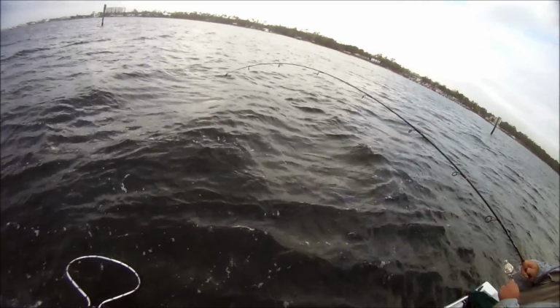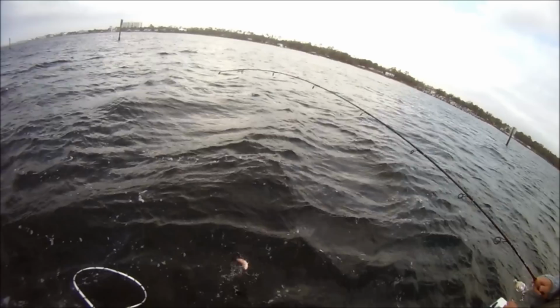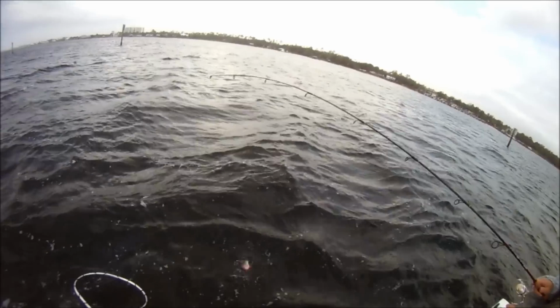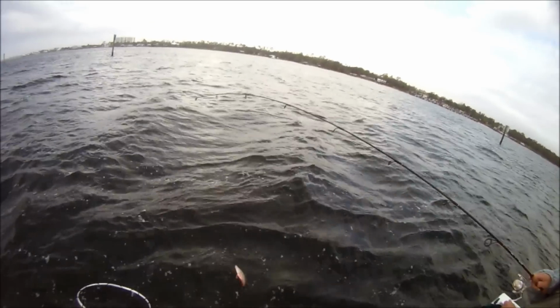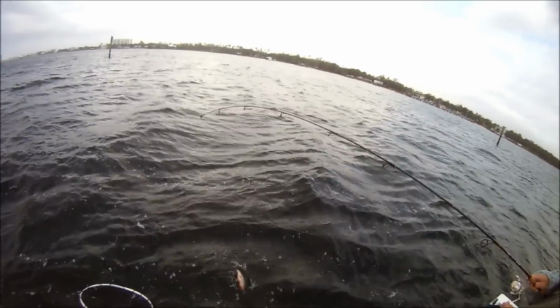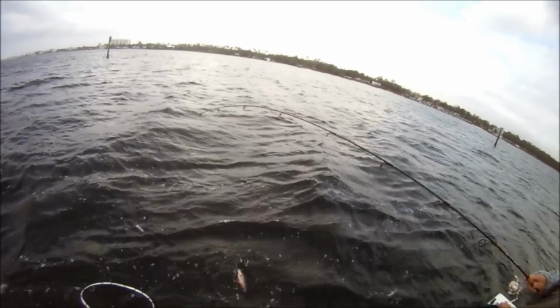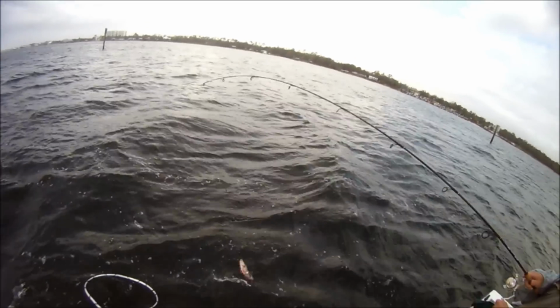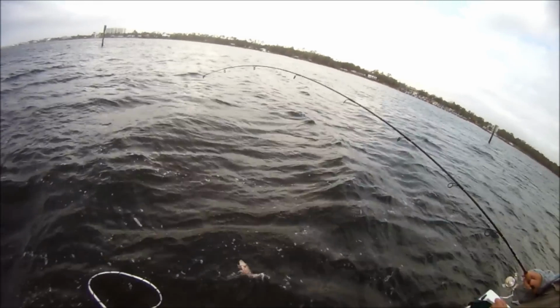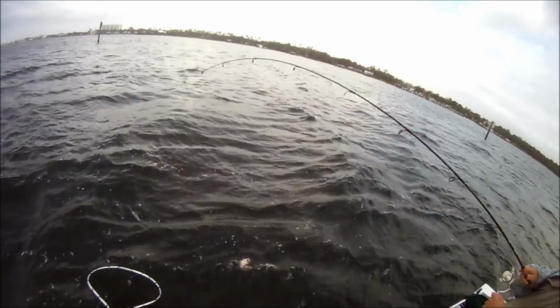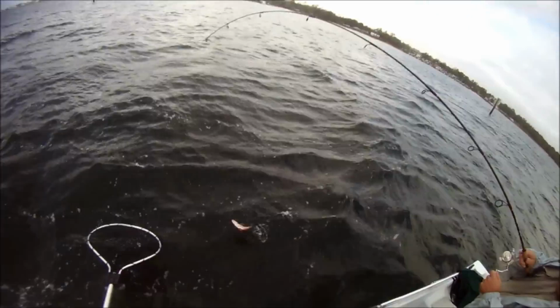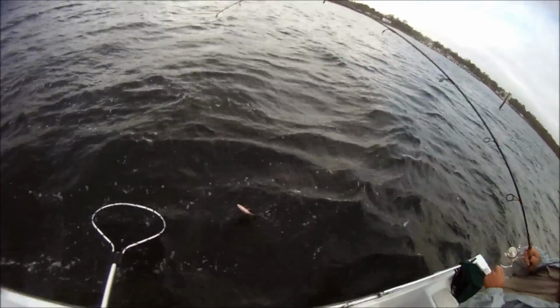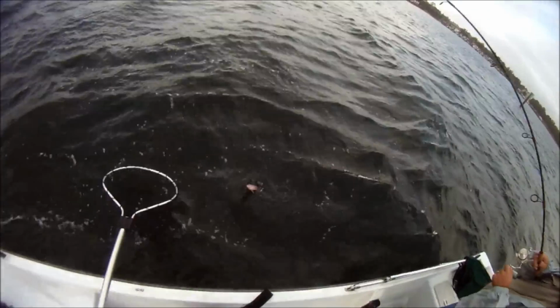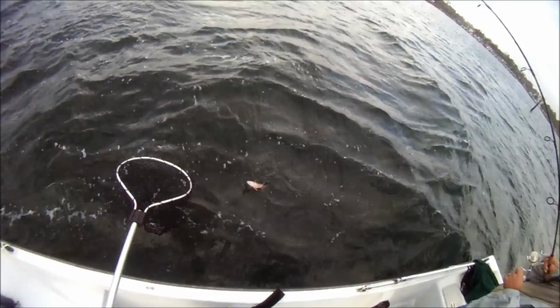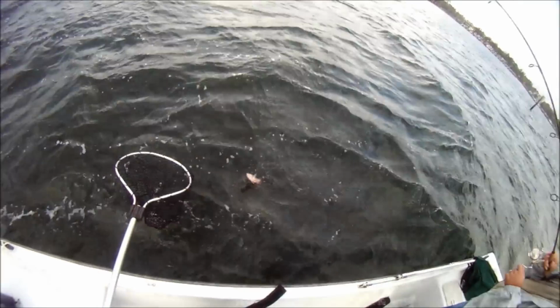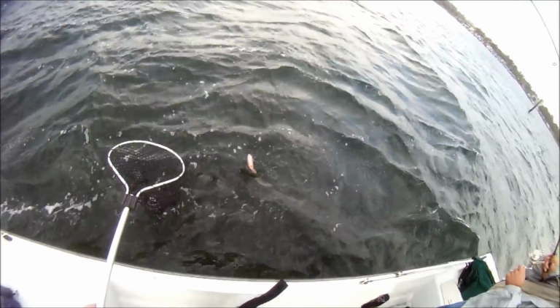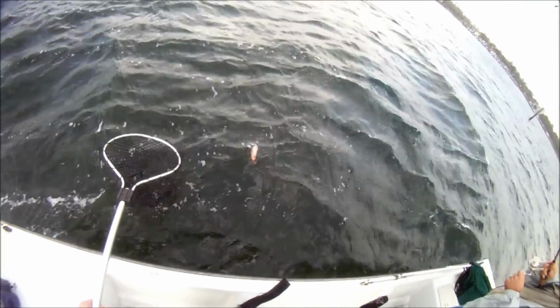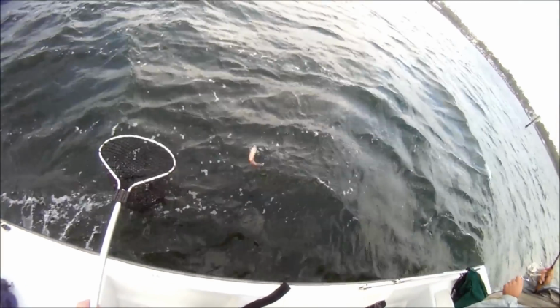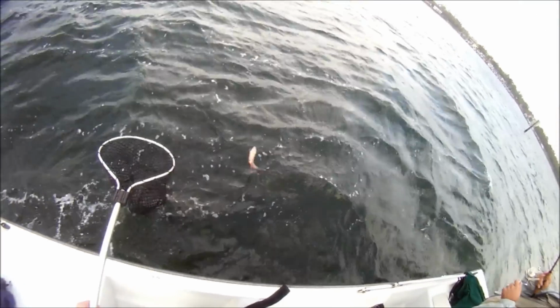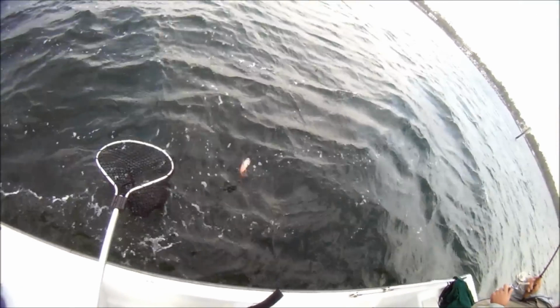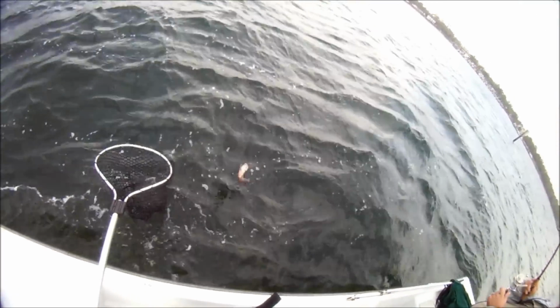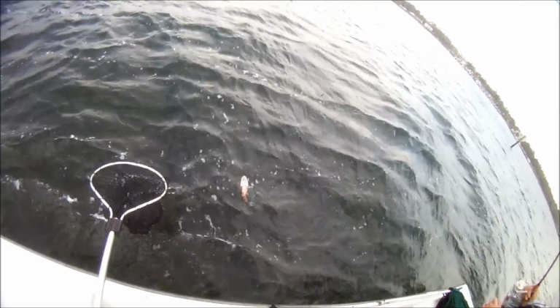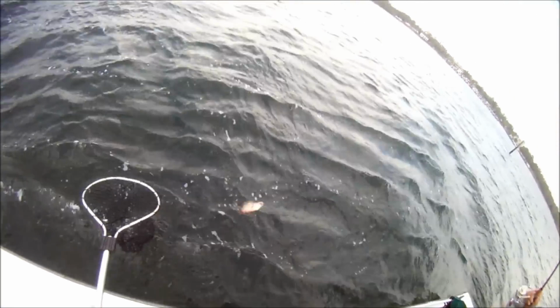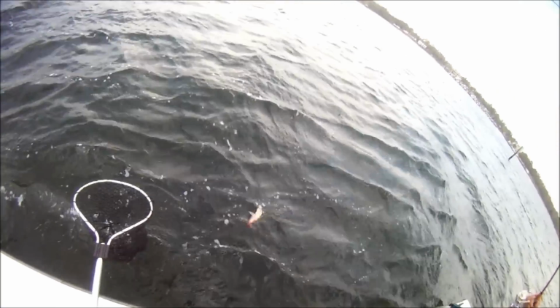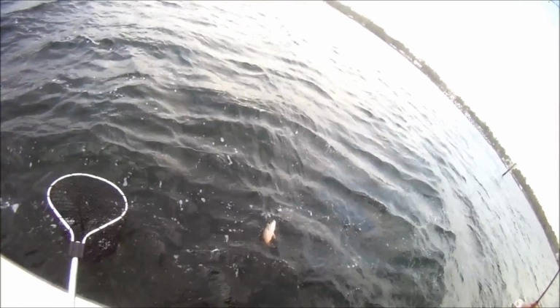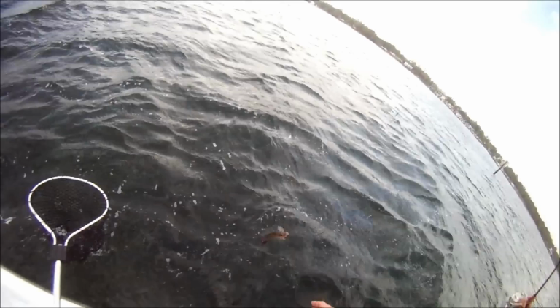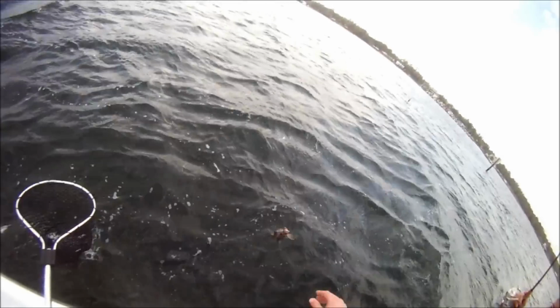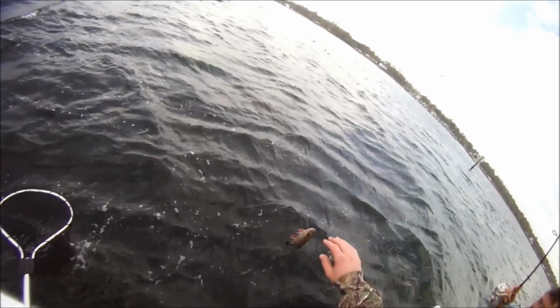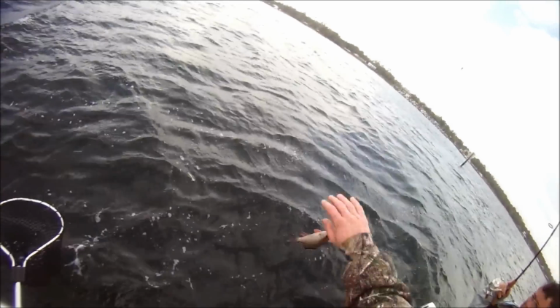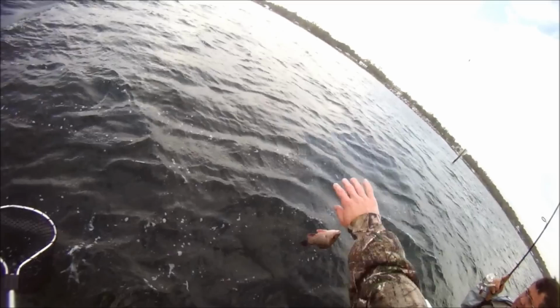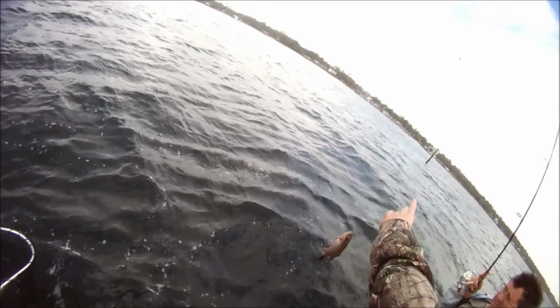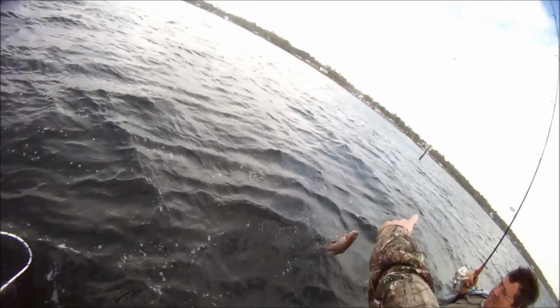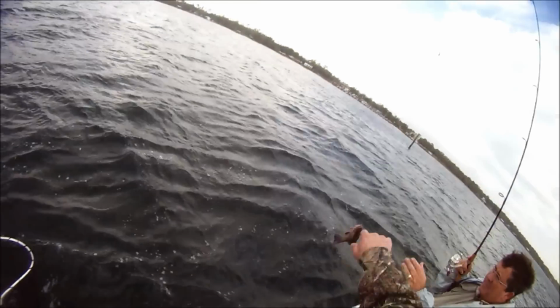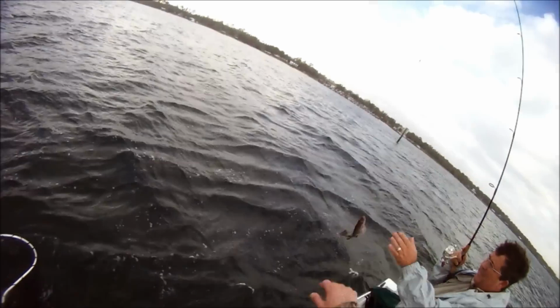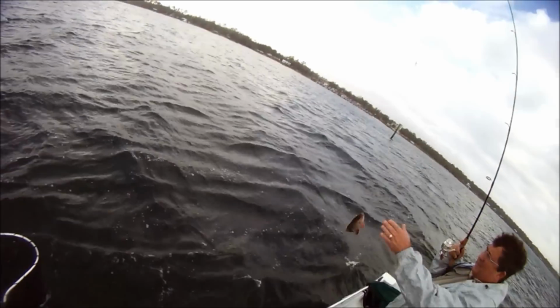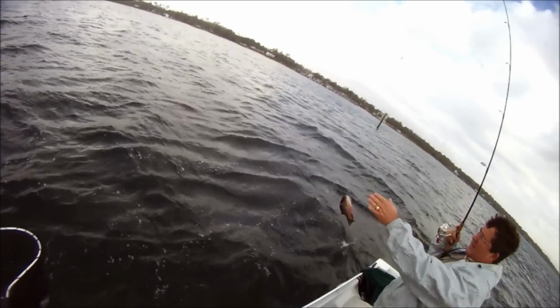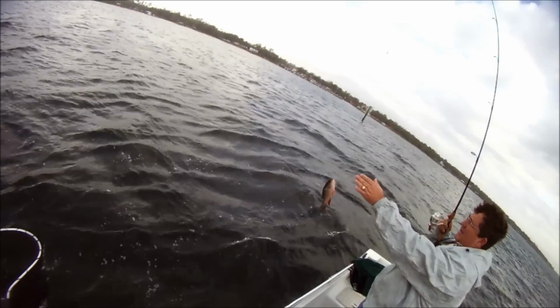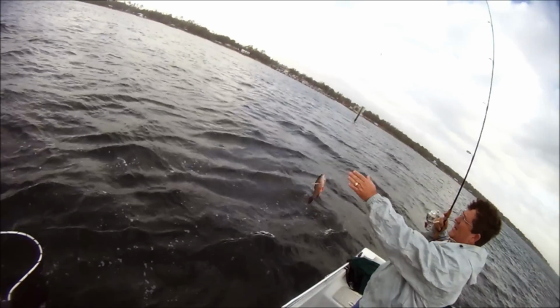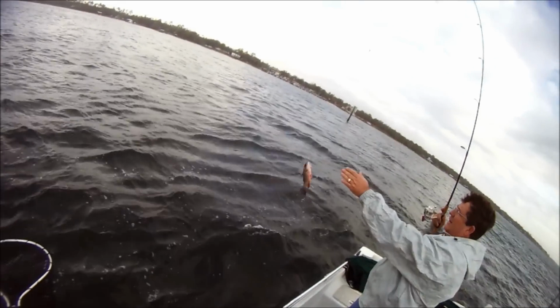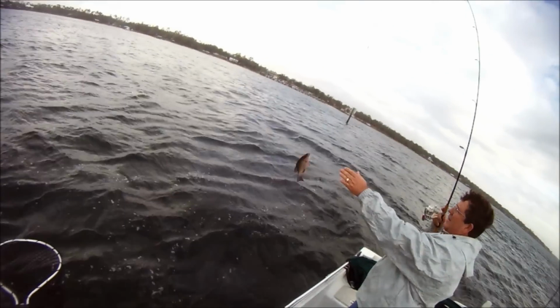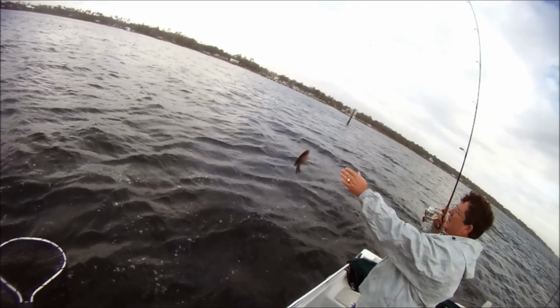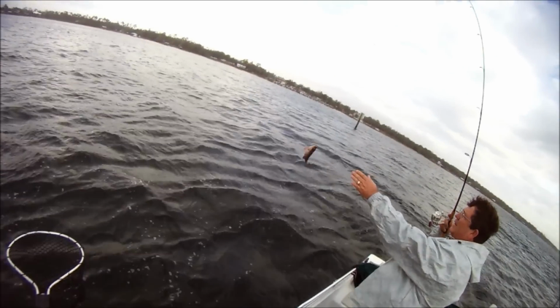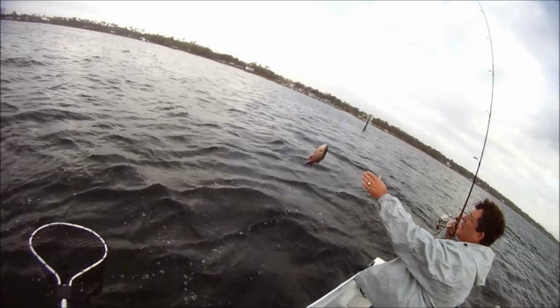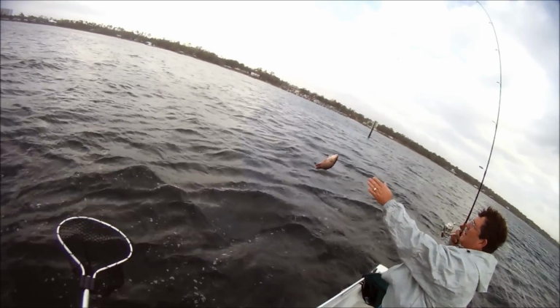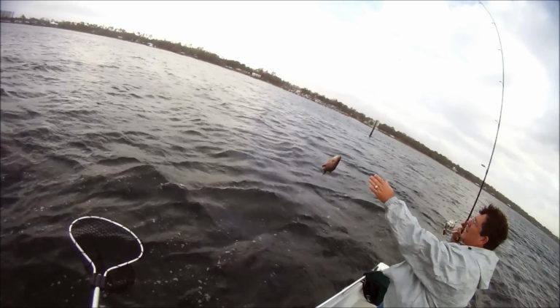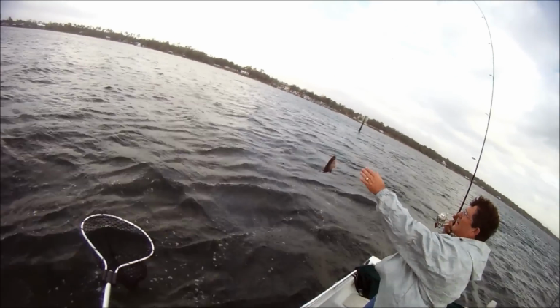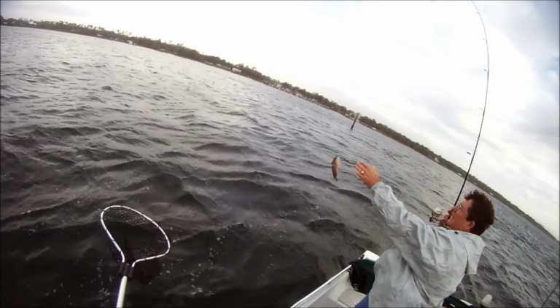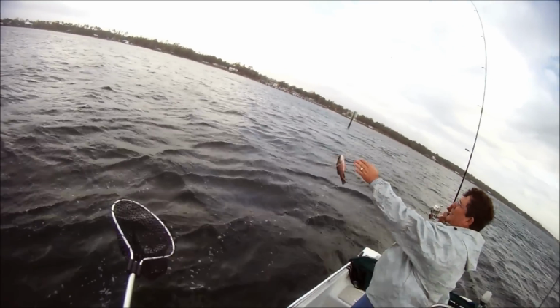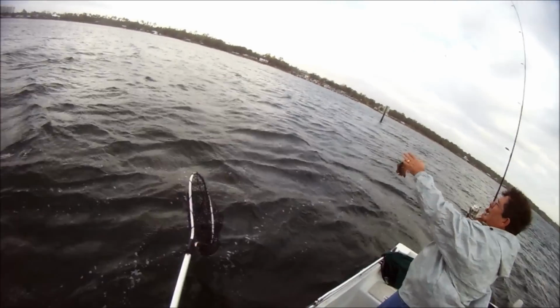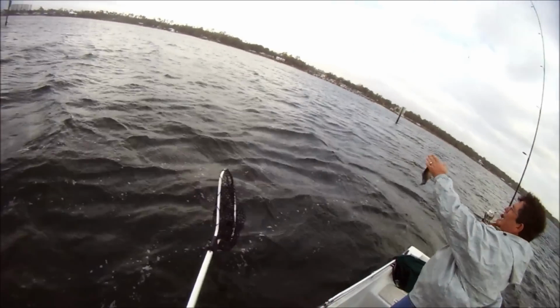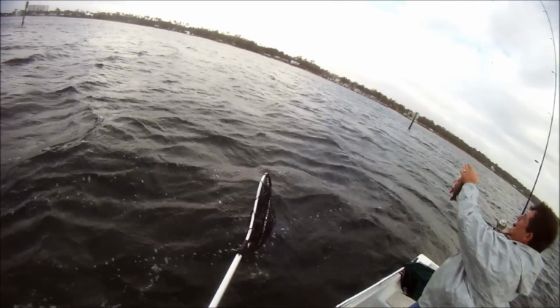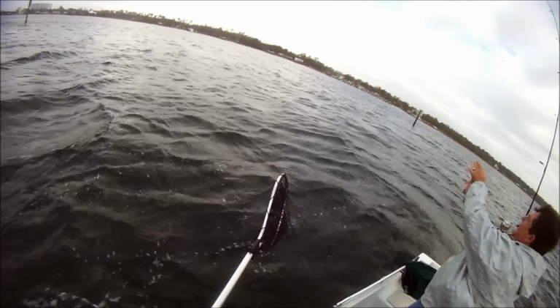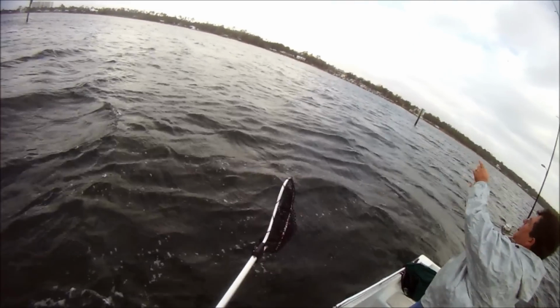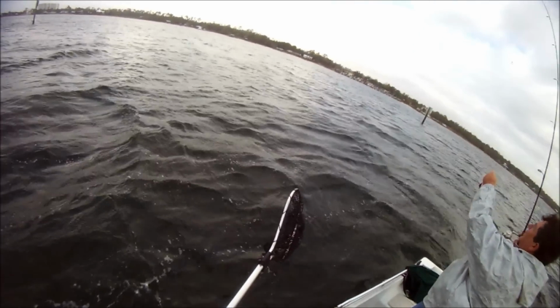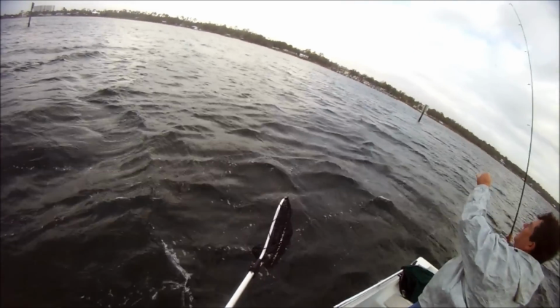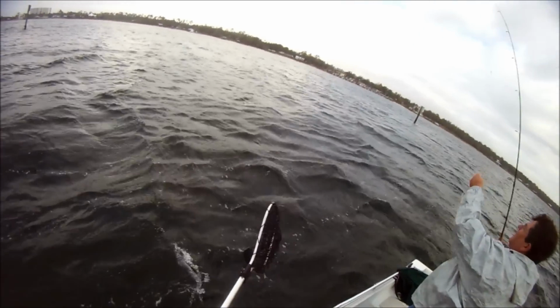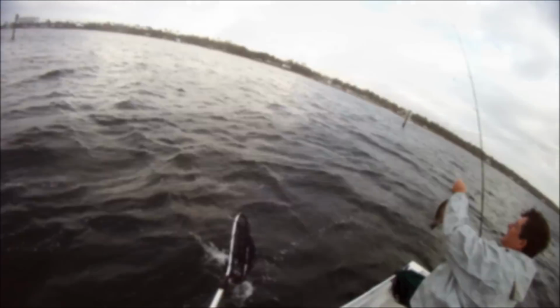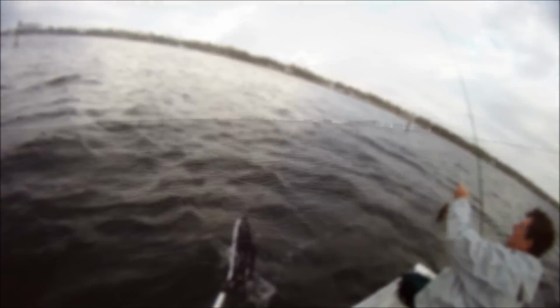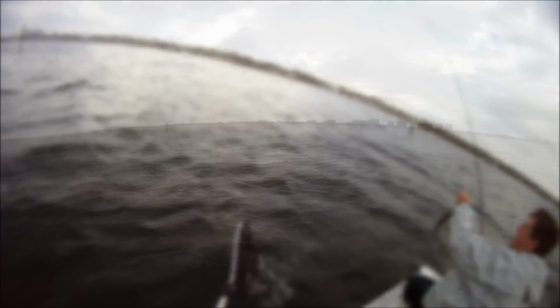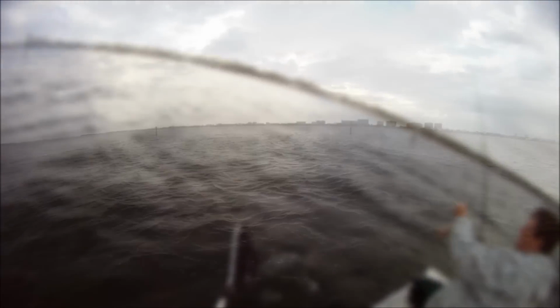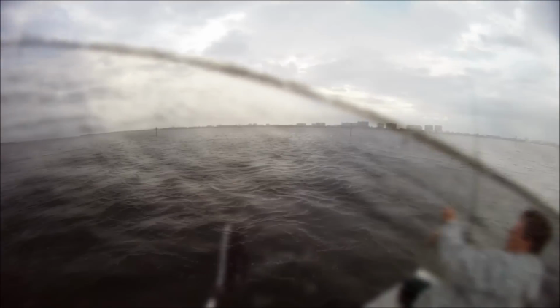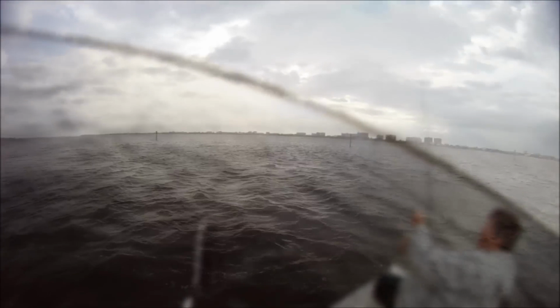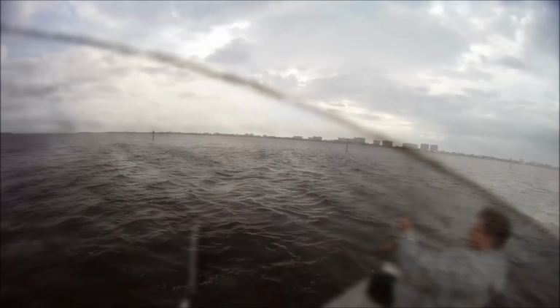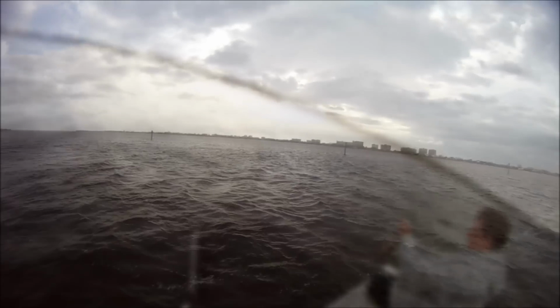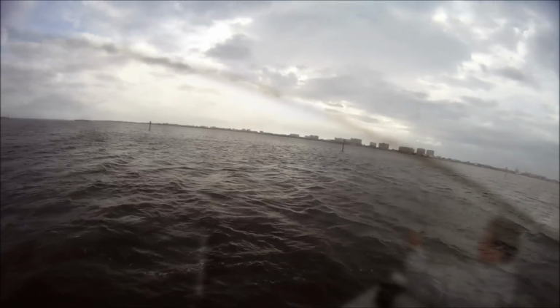That's a little snapper — little black snapper. He's illegal. Yeah, he's illegal, that's a blue.